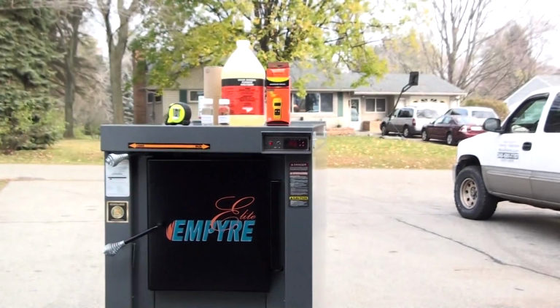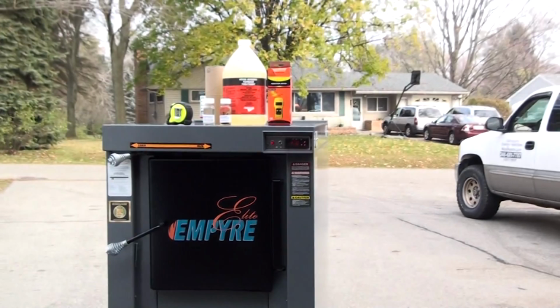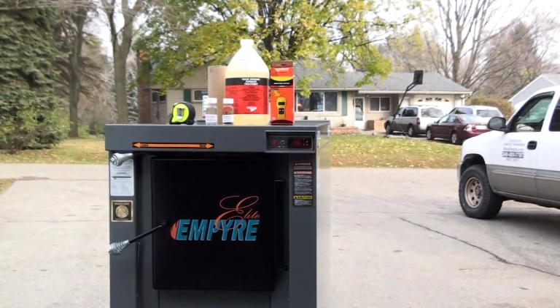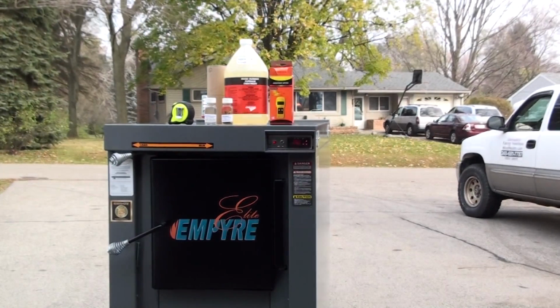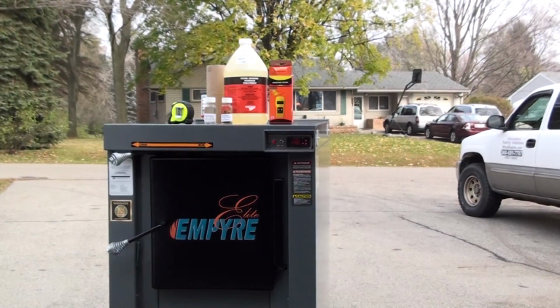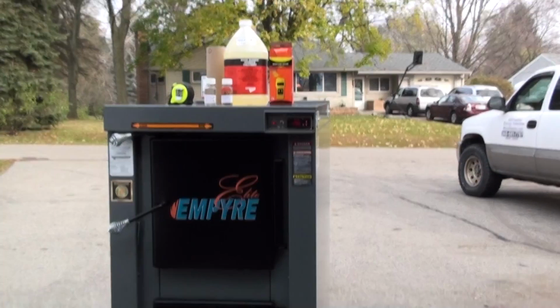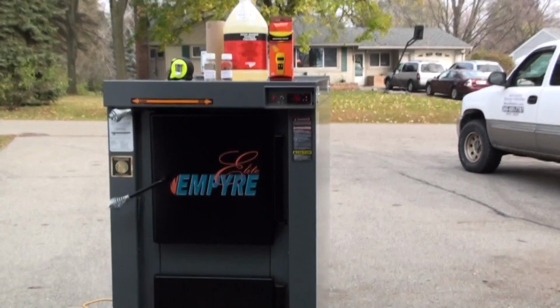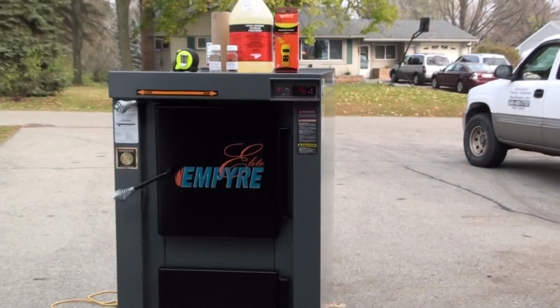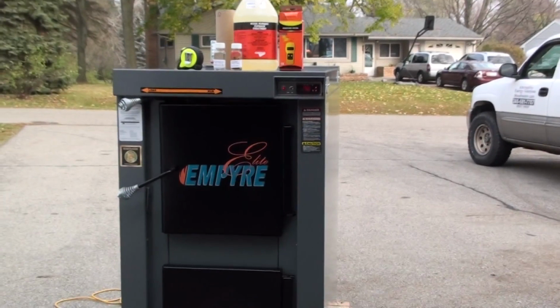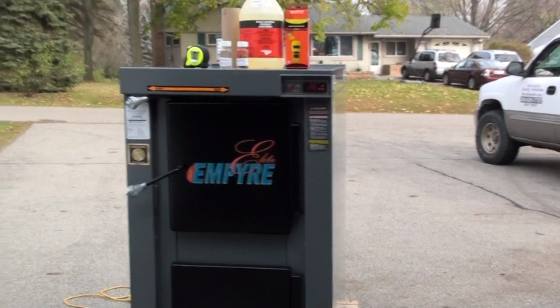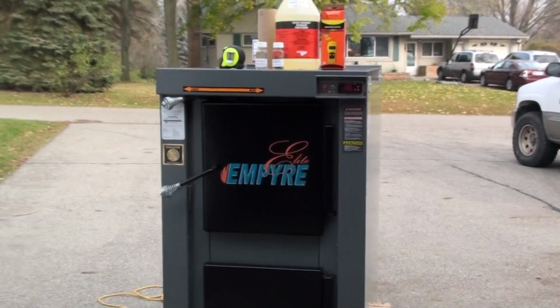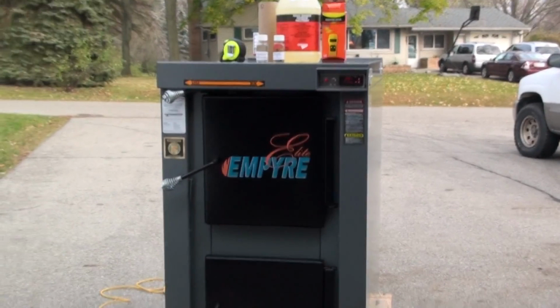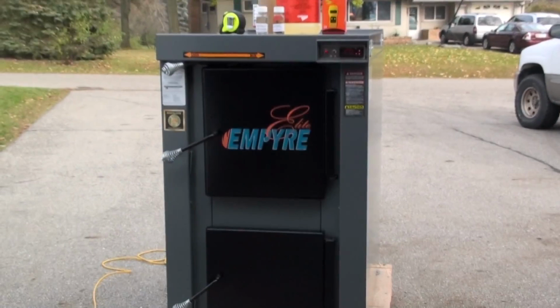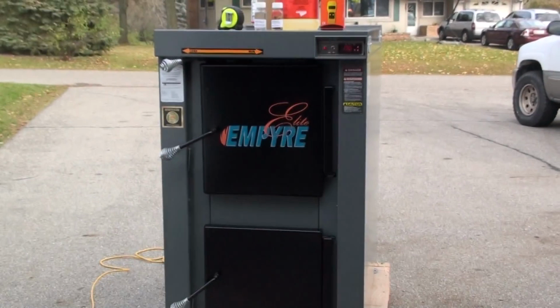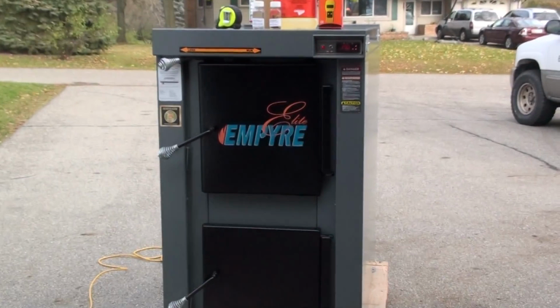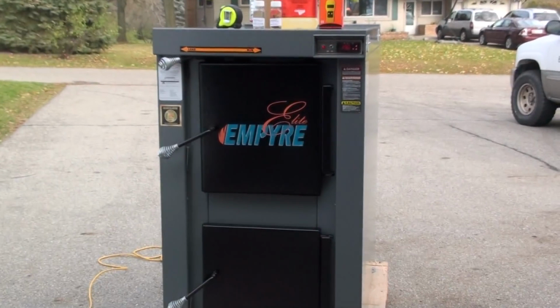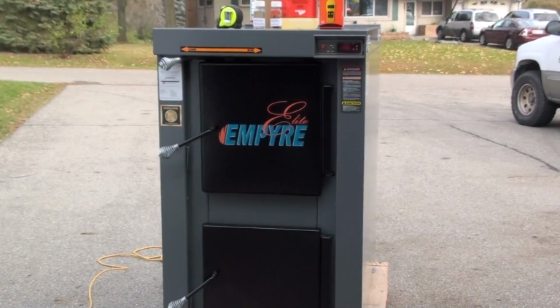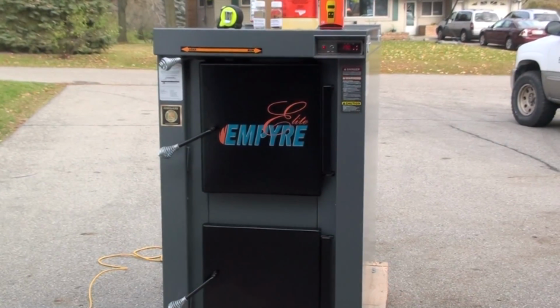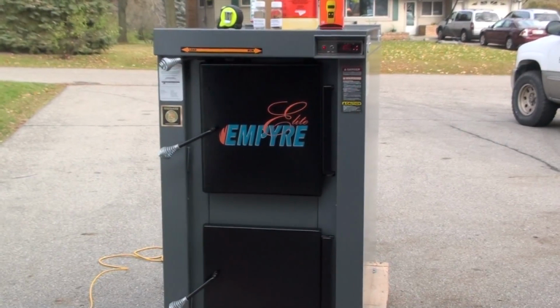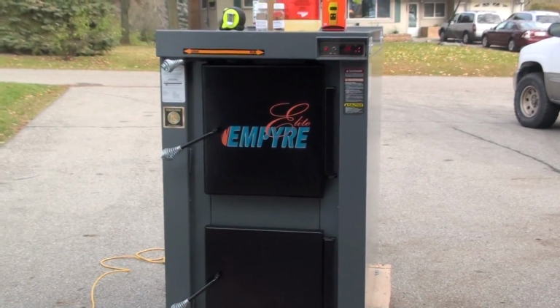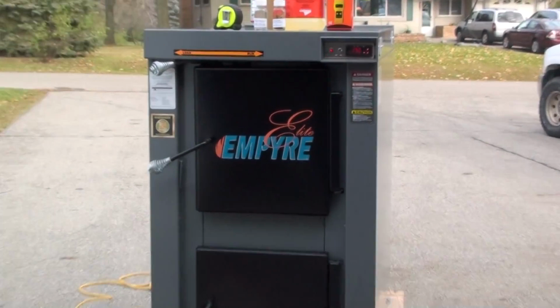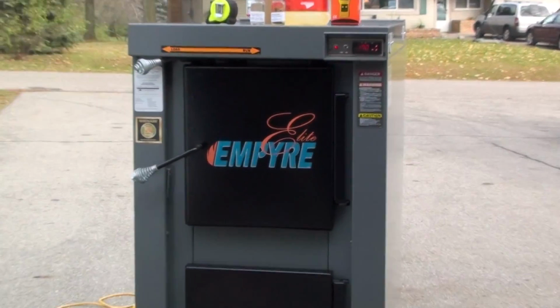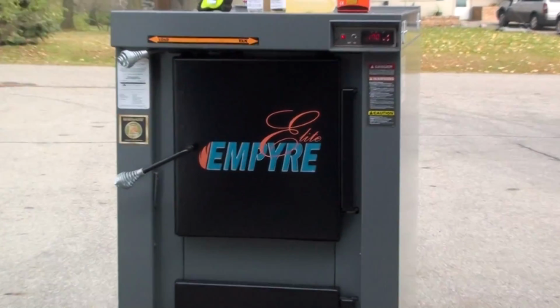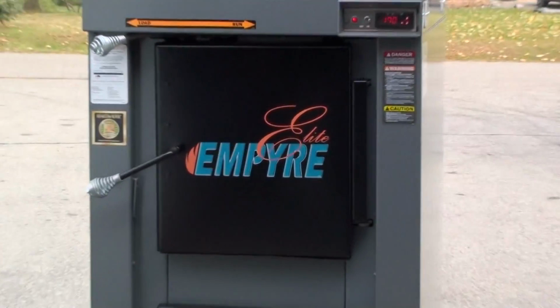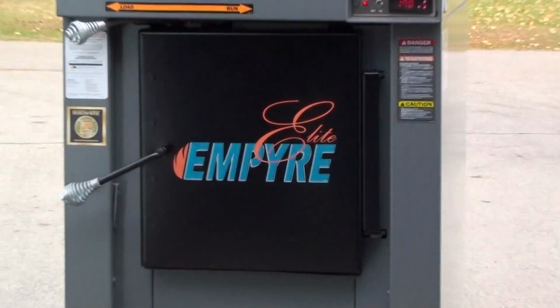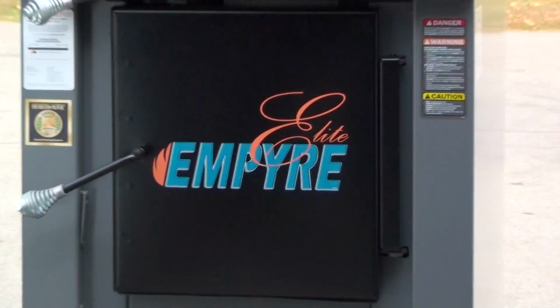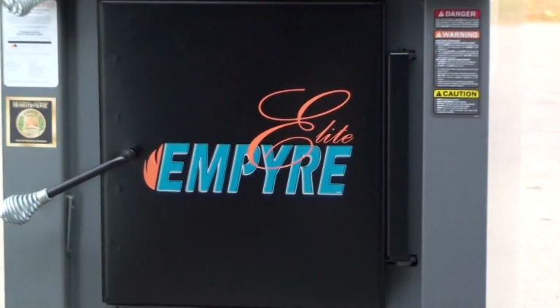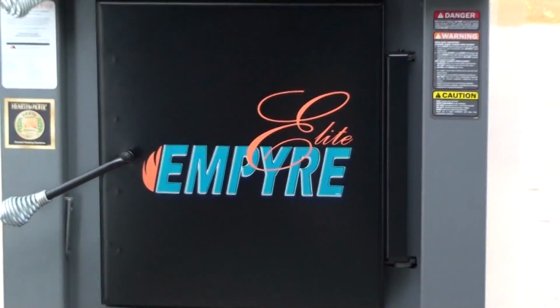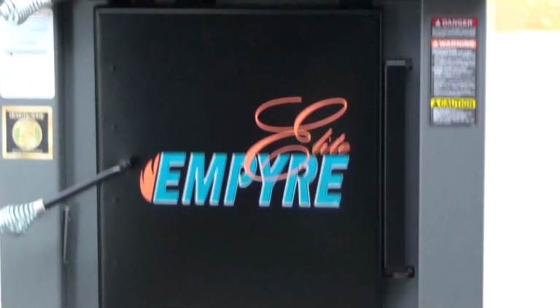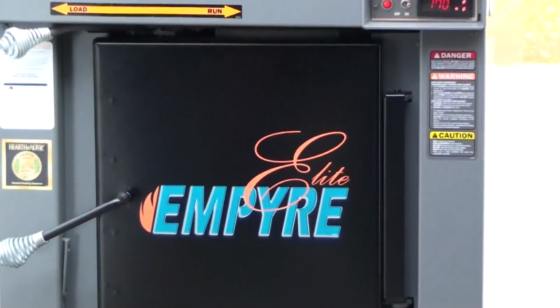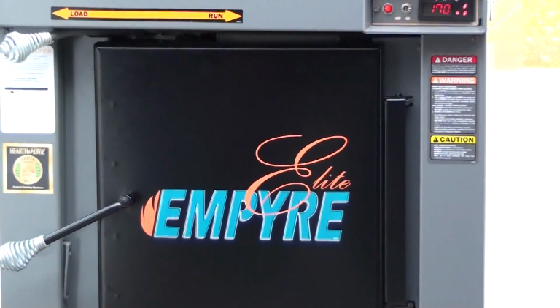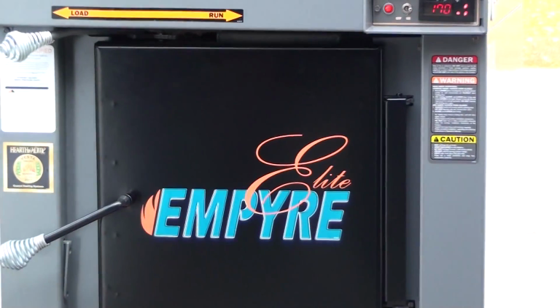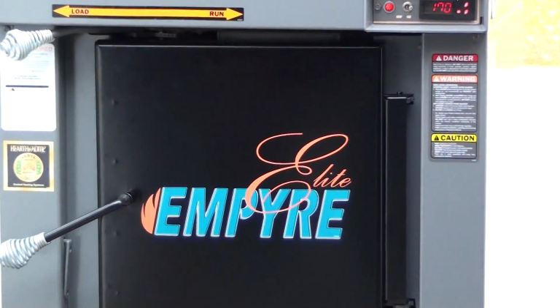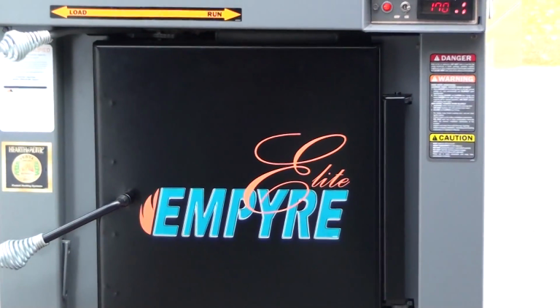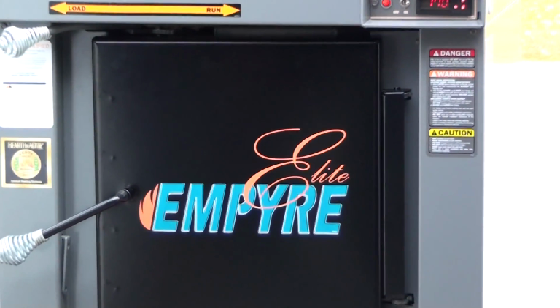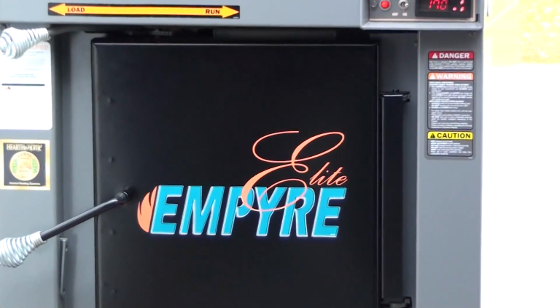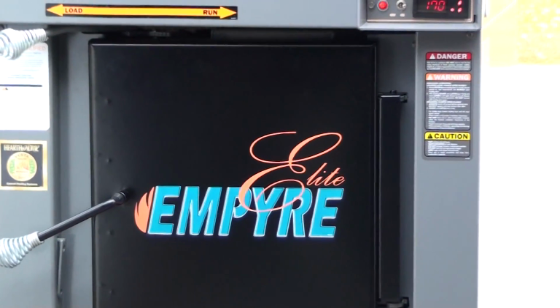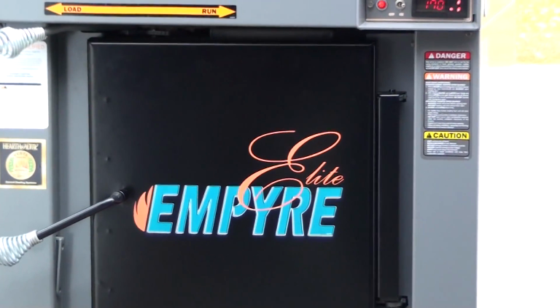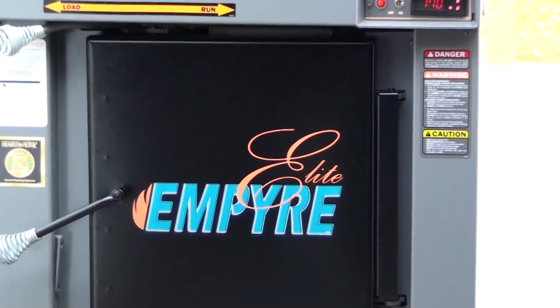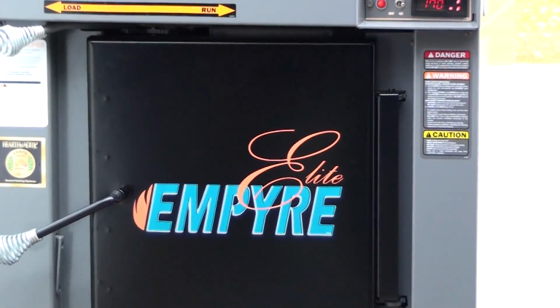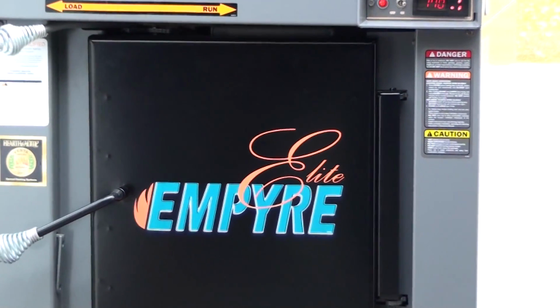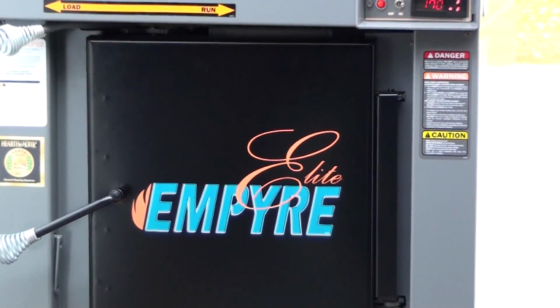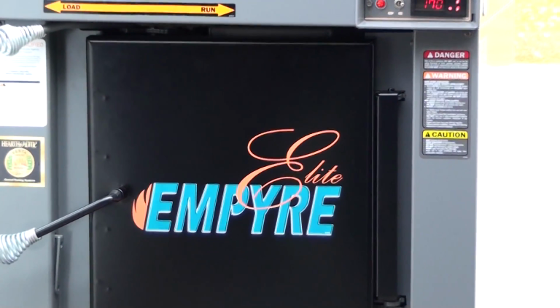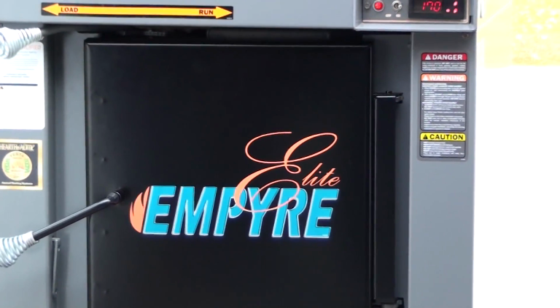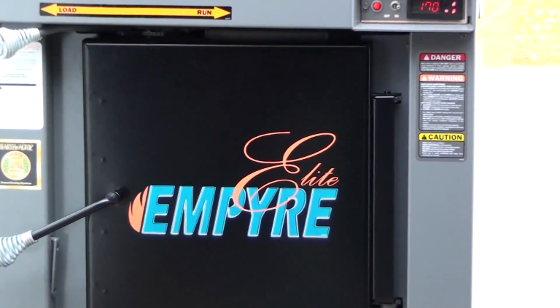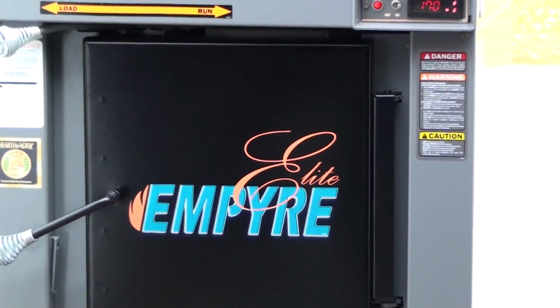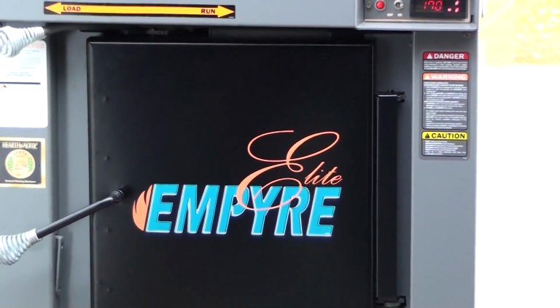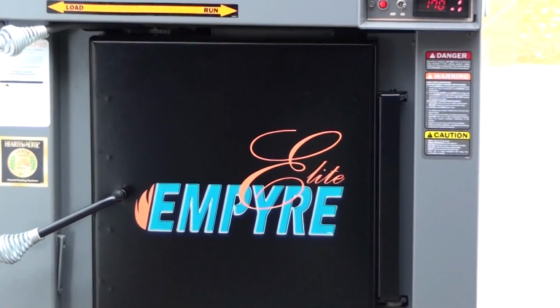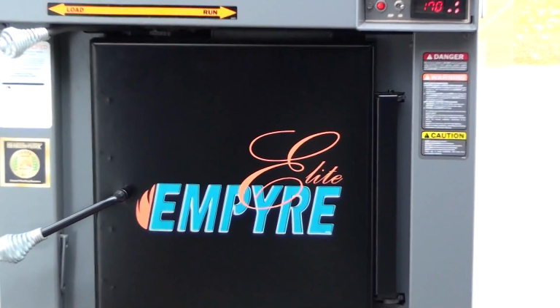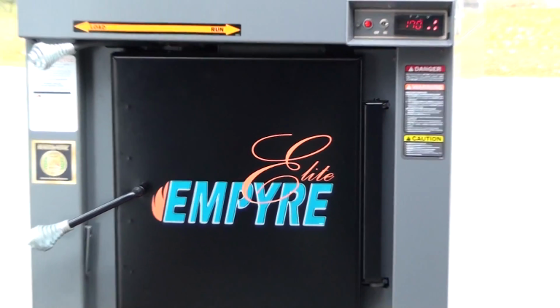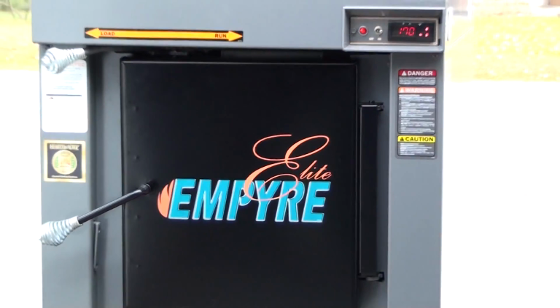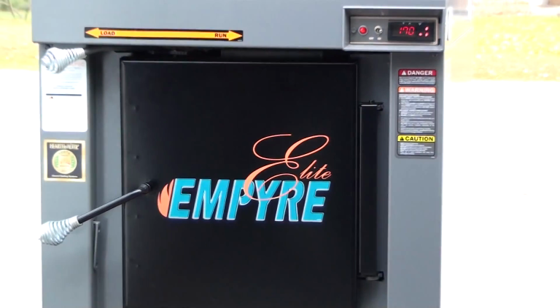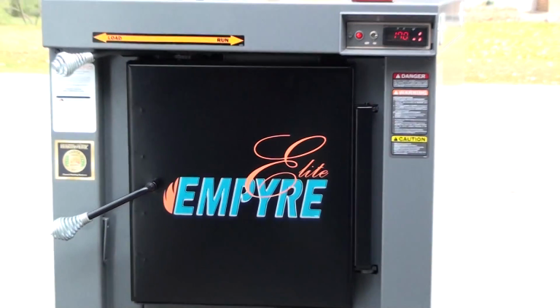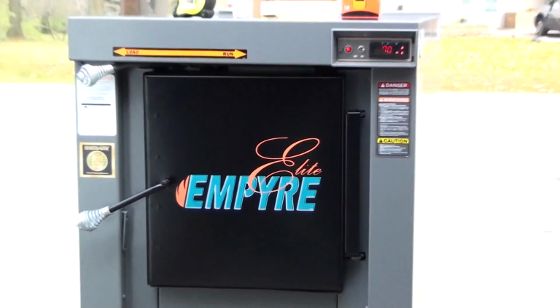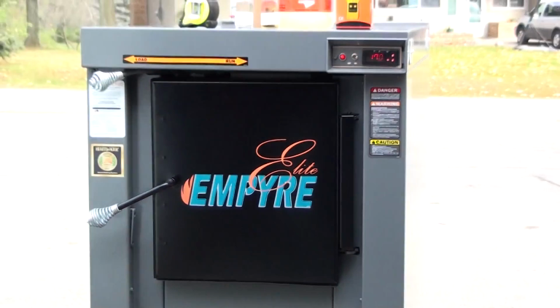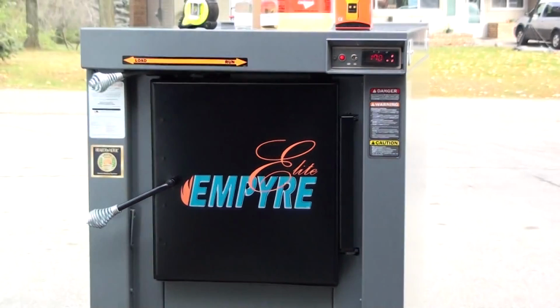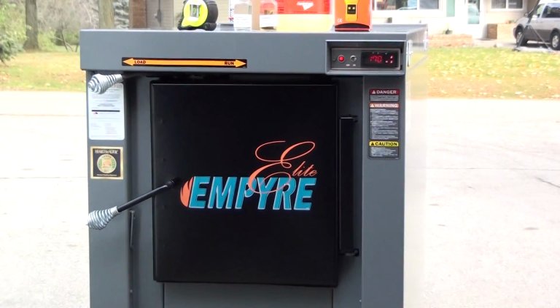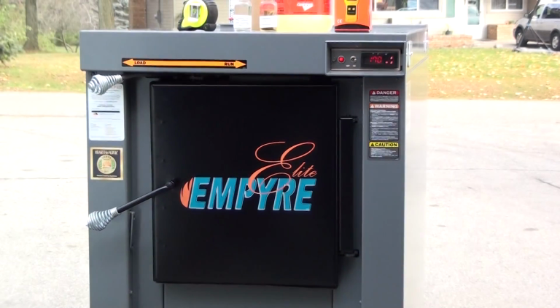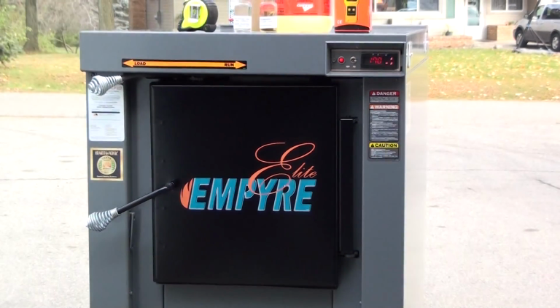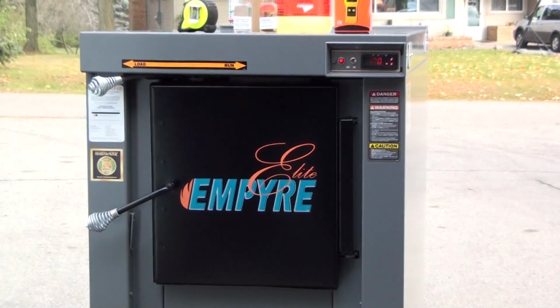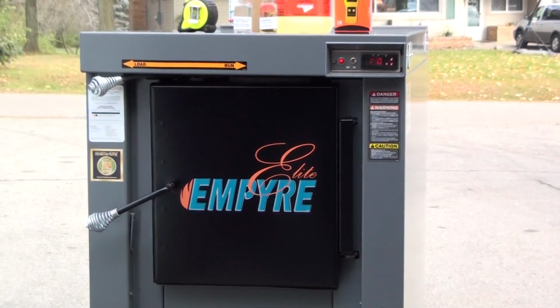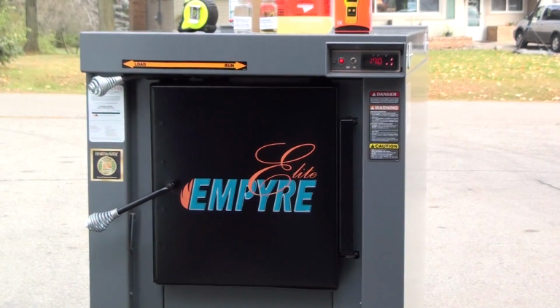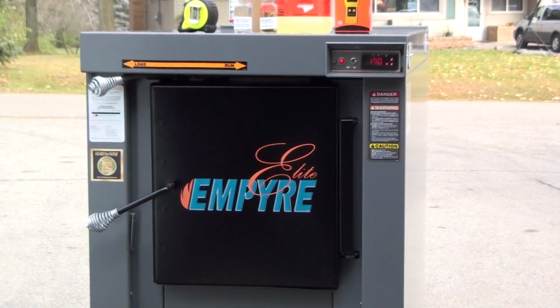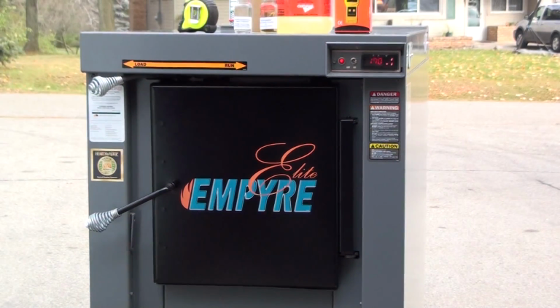They're not an expensive, big electronic piece that's going to cost you a lot of money if there's an issue.